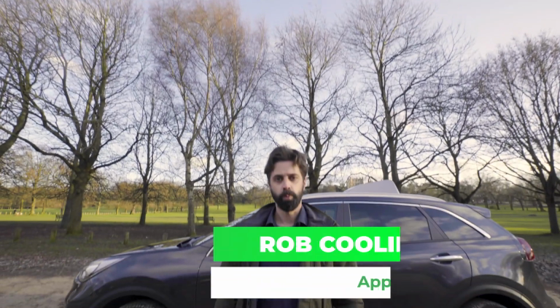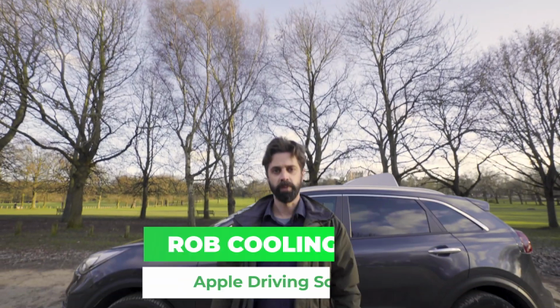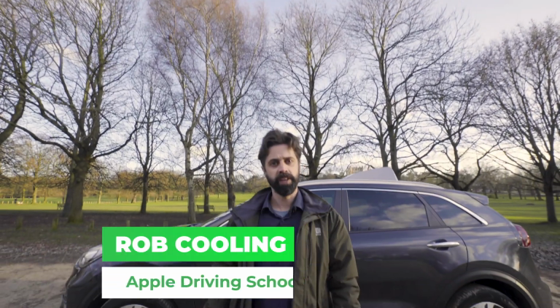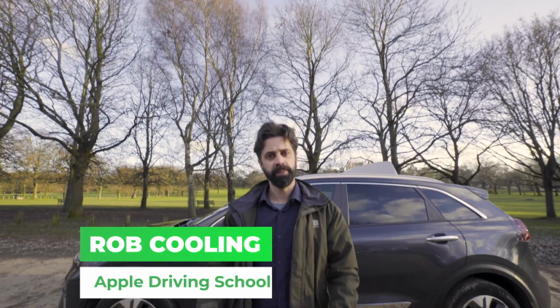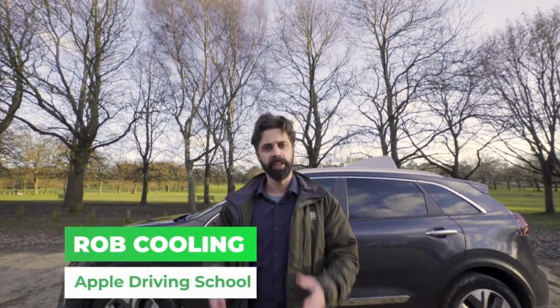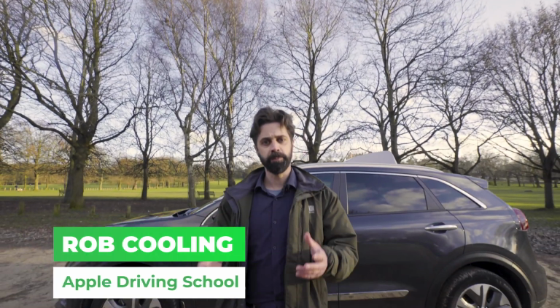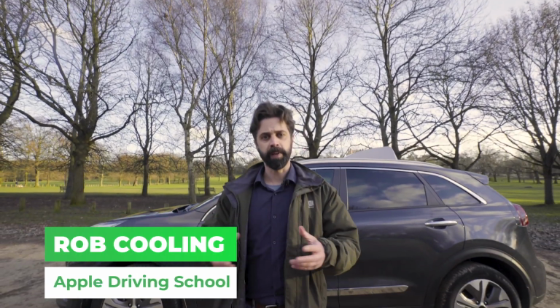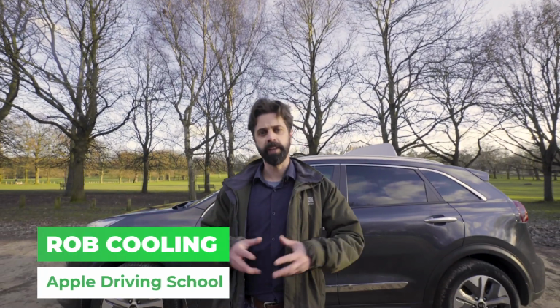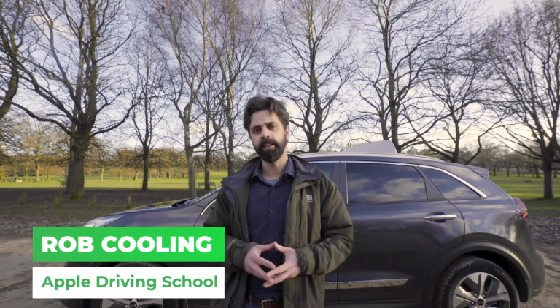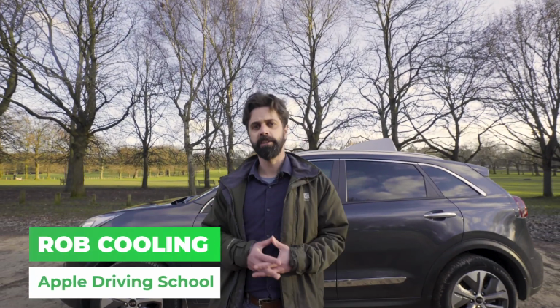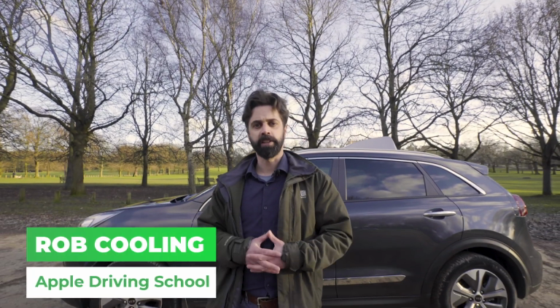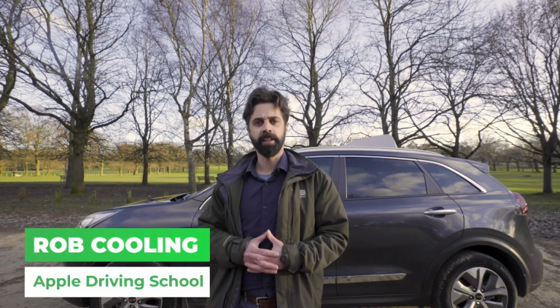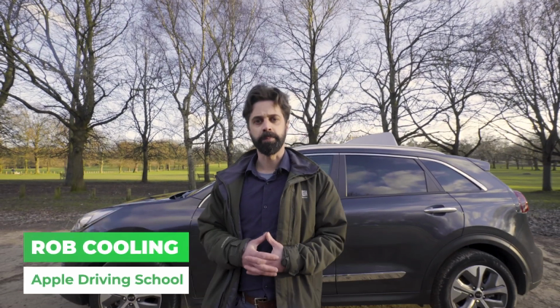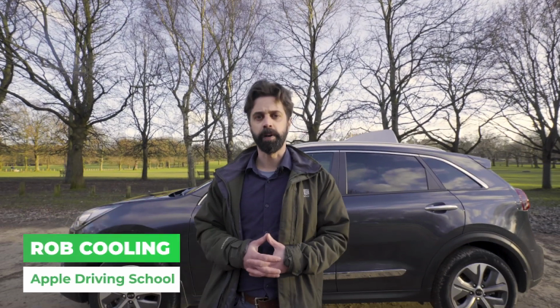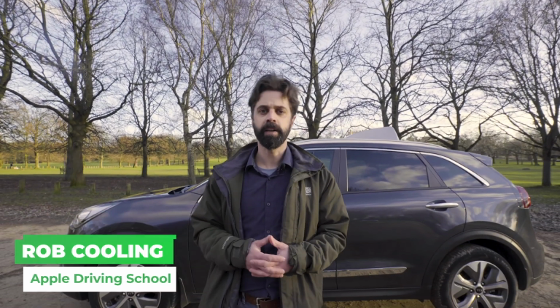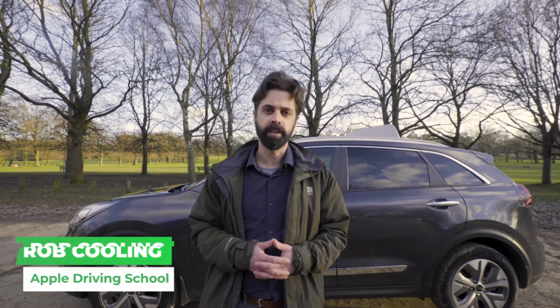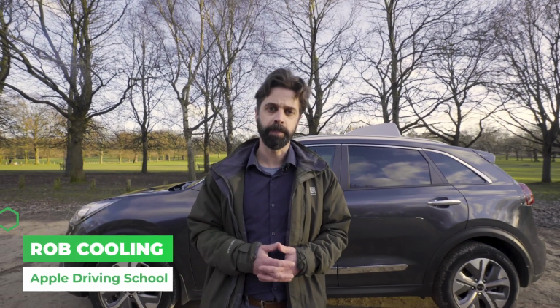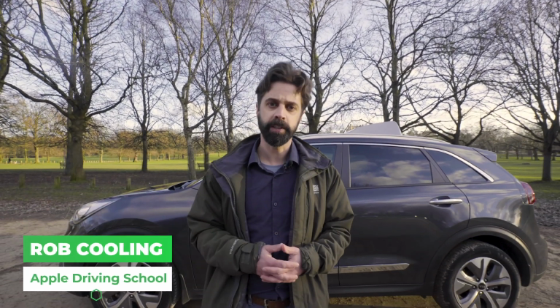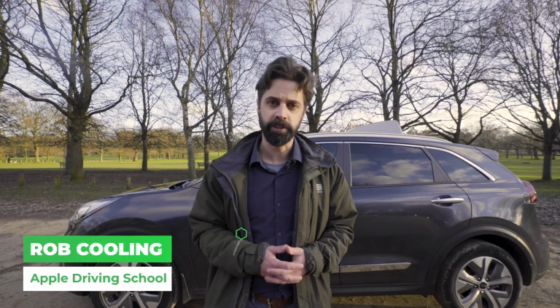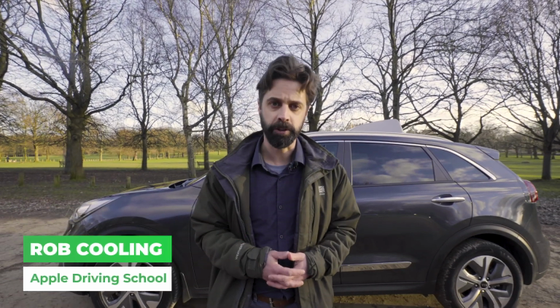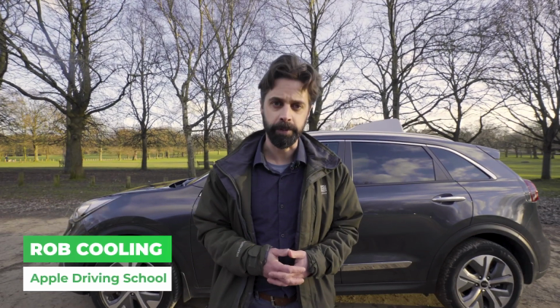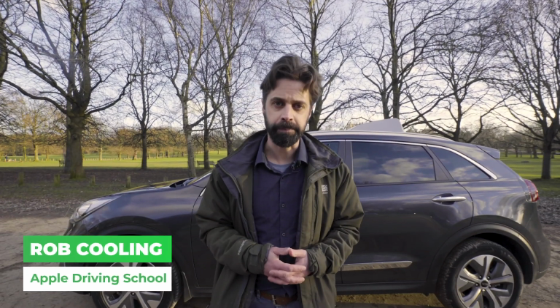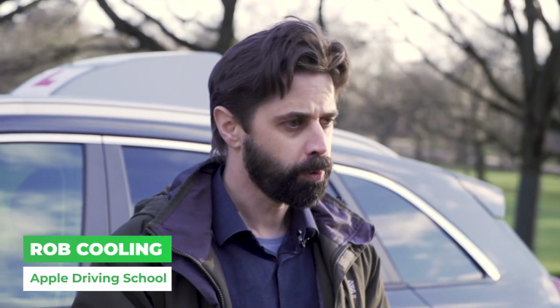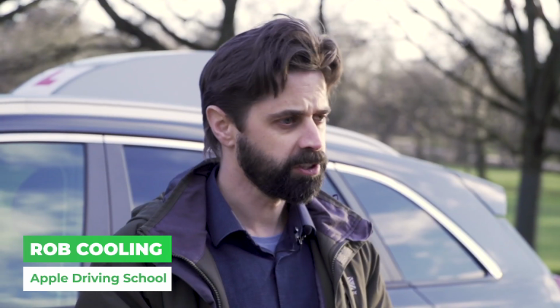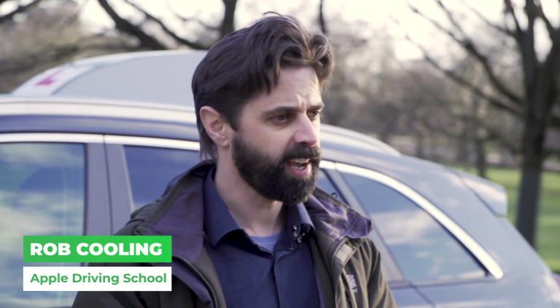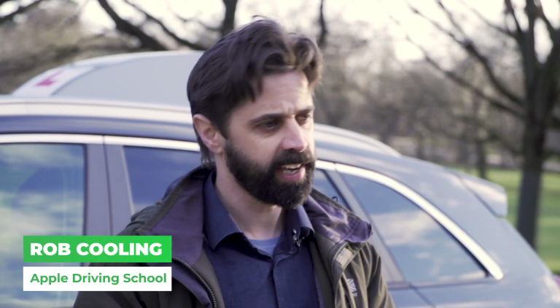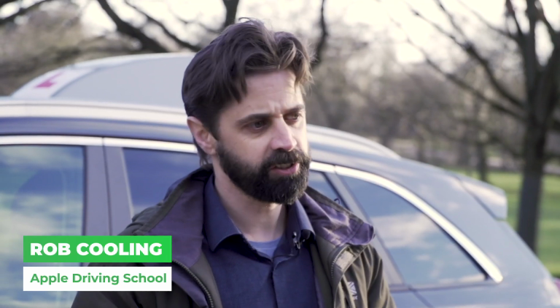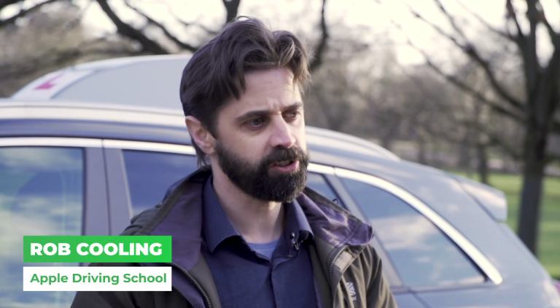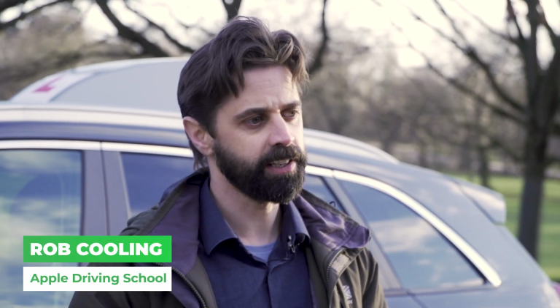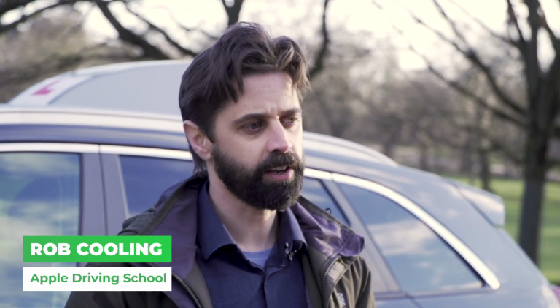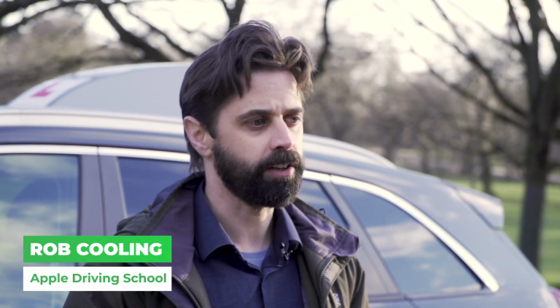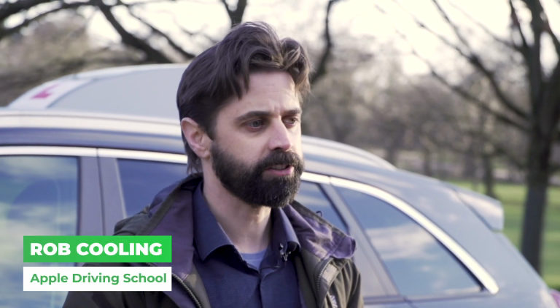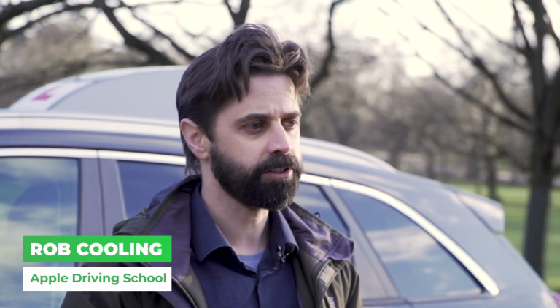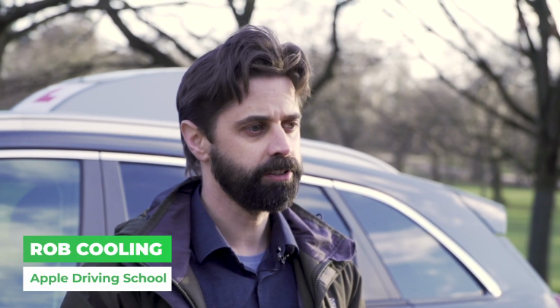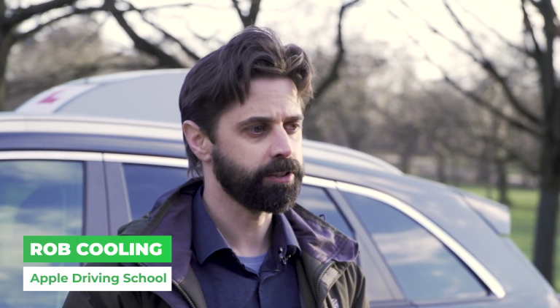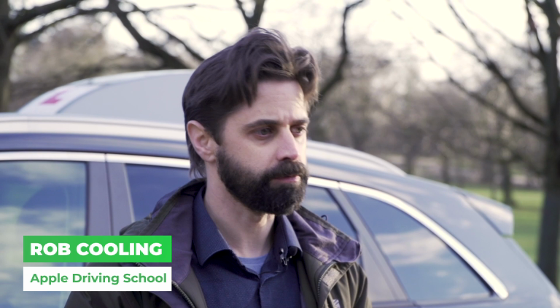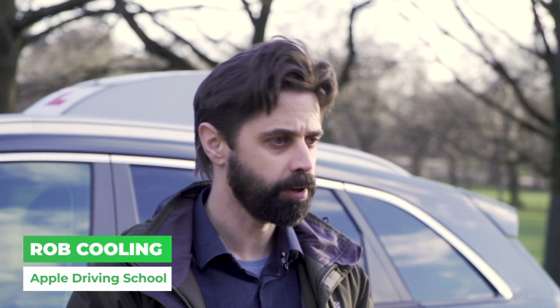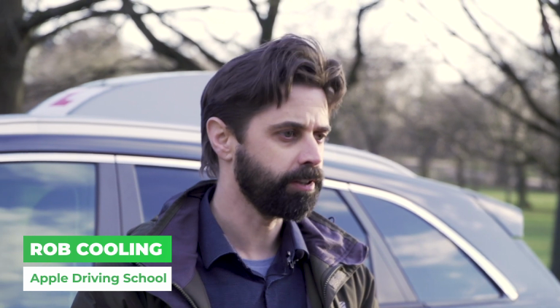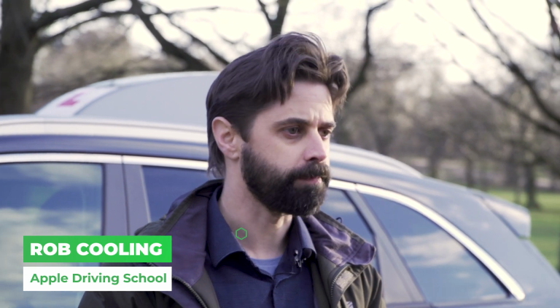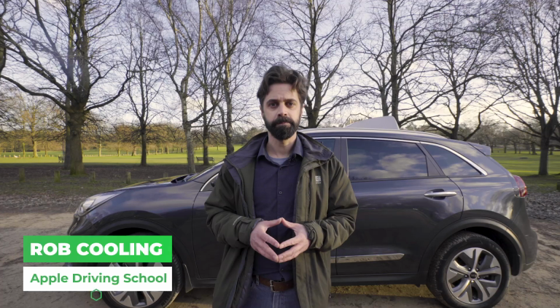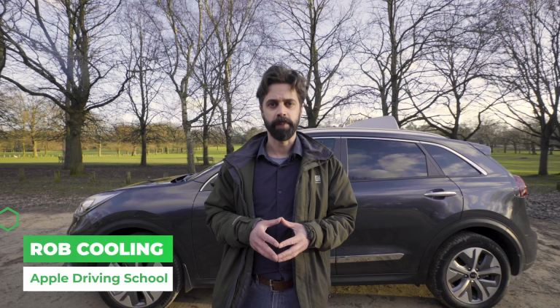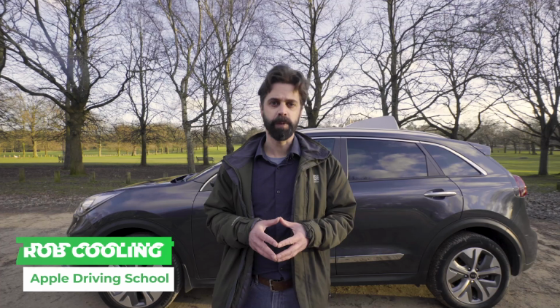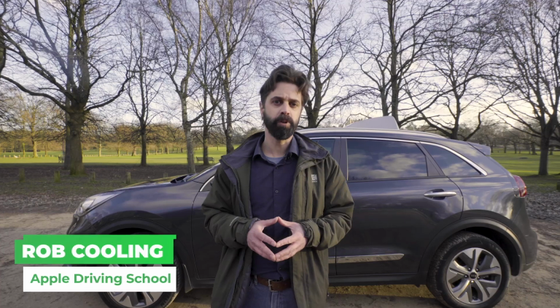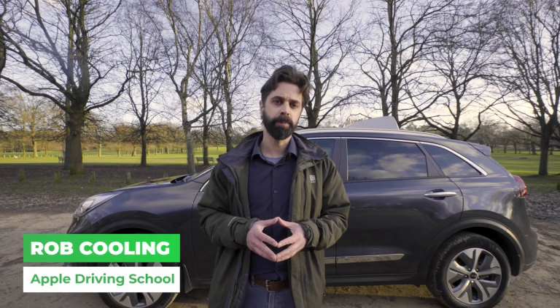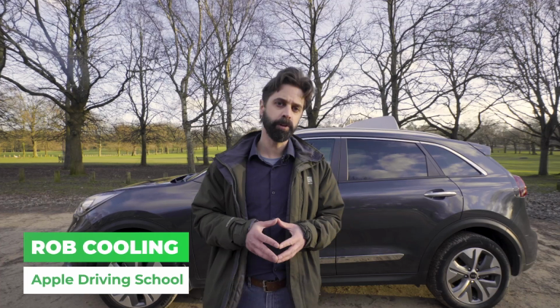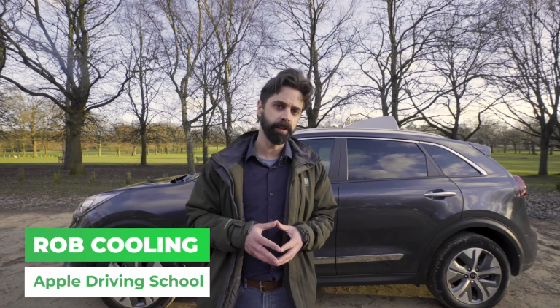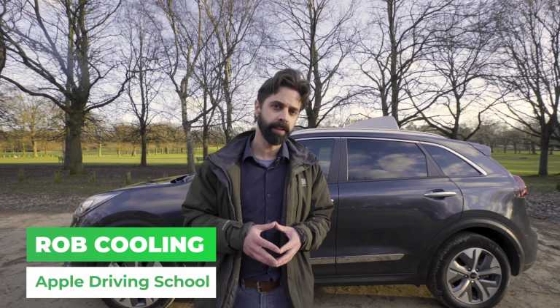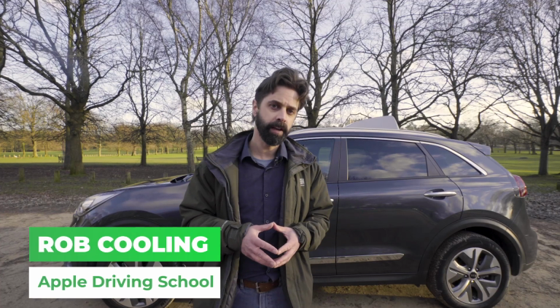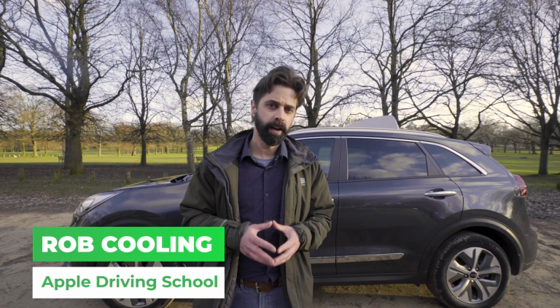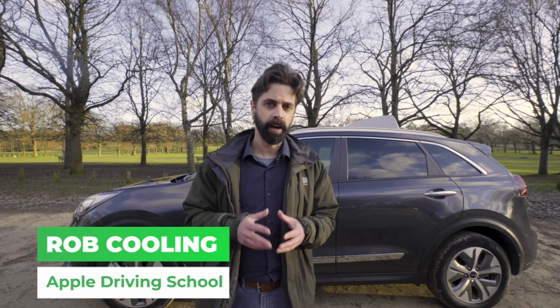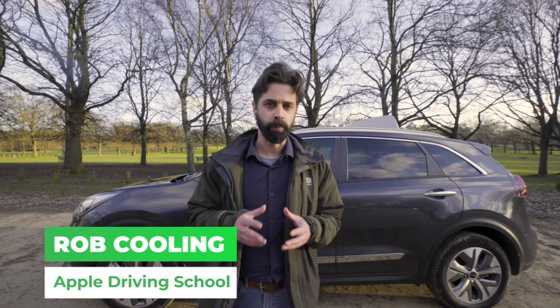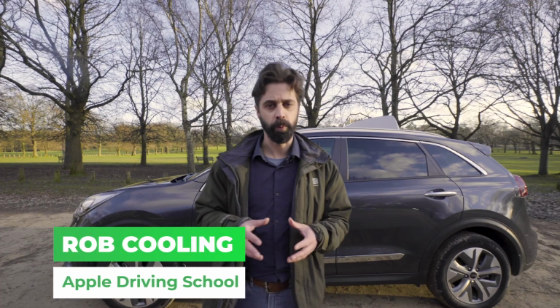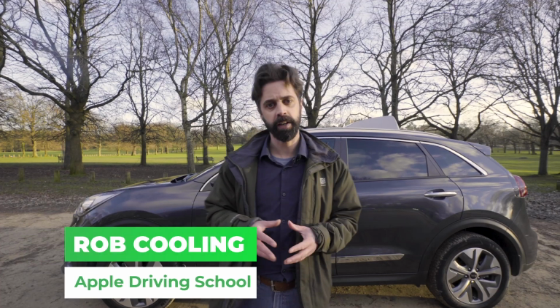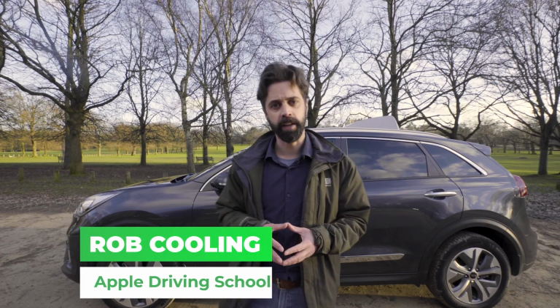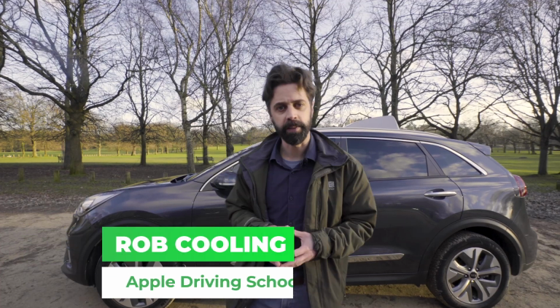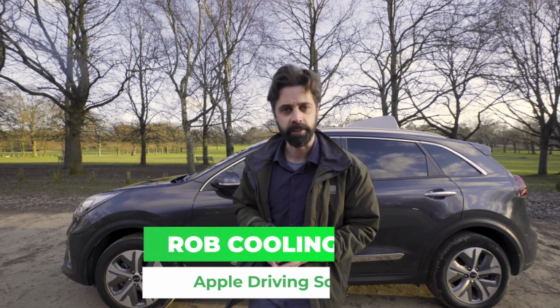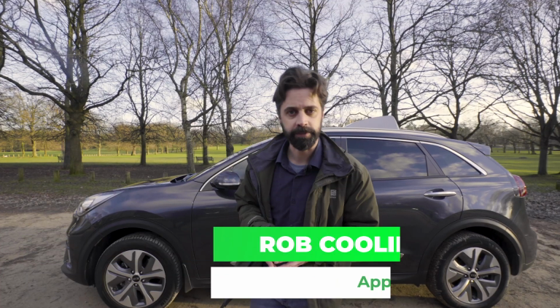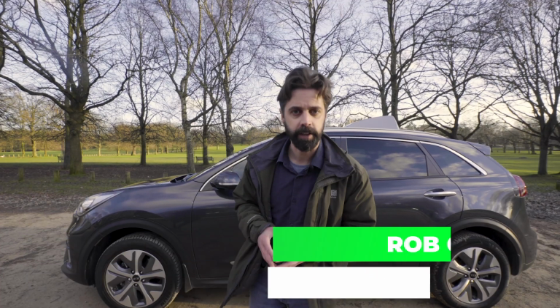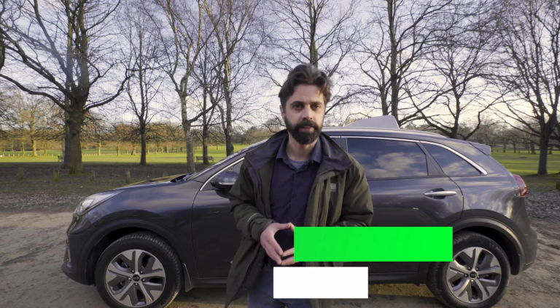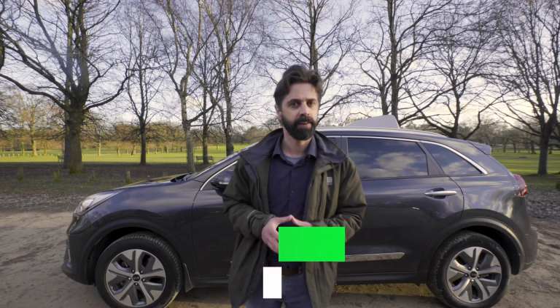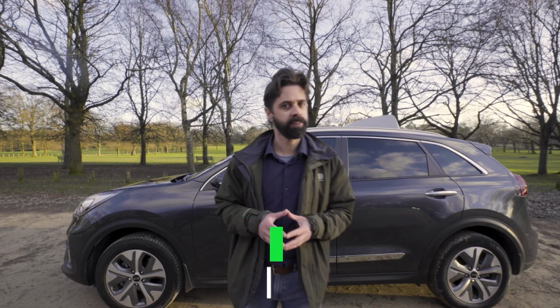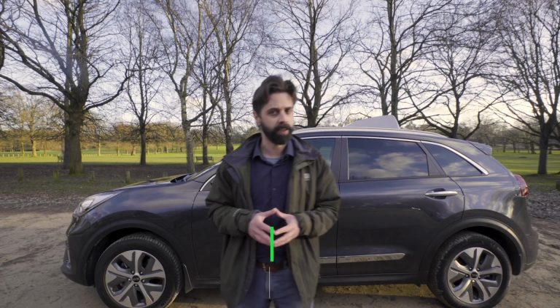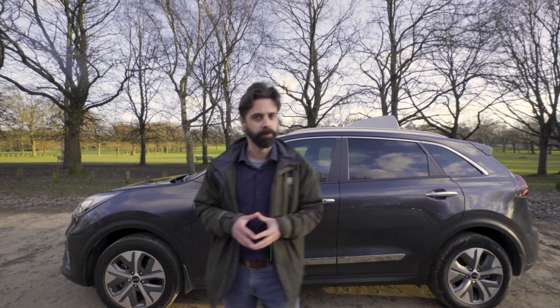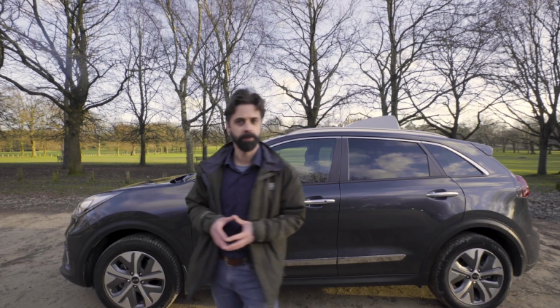With EVs beginning to take the market by storm, what does it actually cost to run them? I'm Rob Cooling and we're going to find that out.